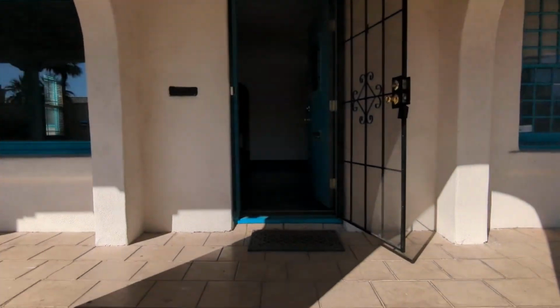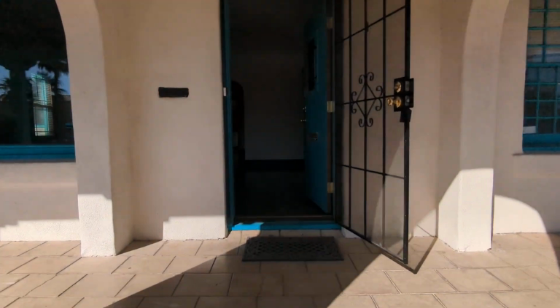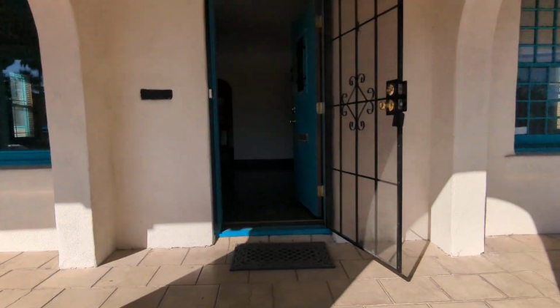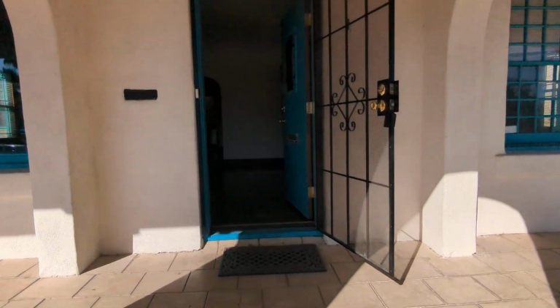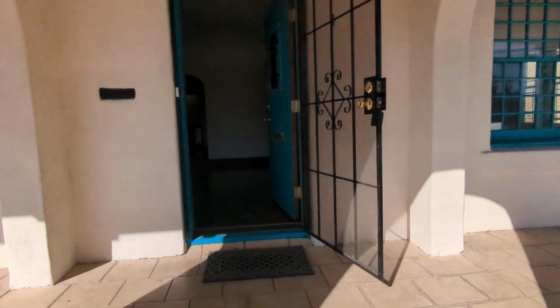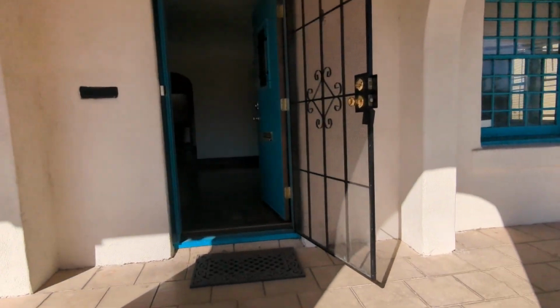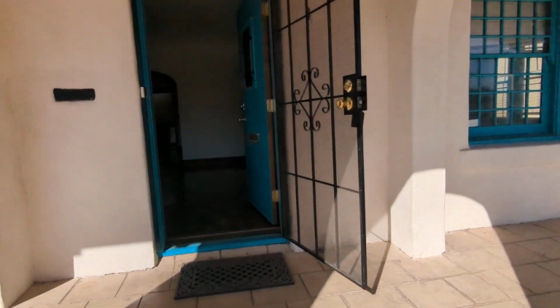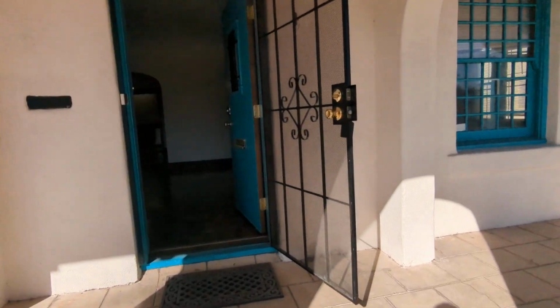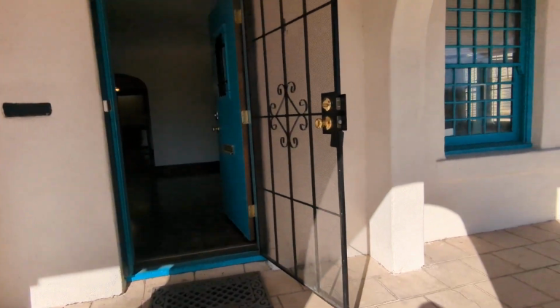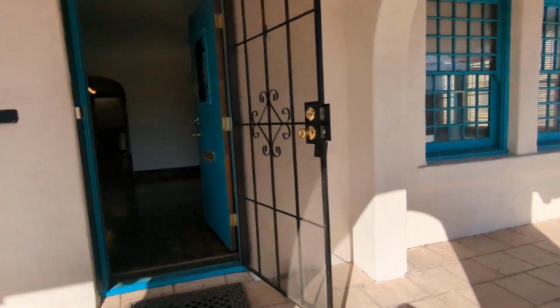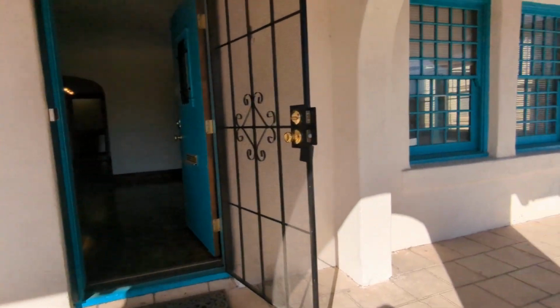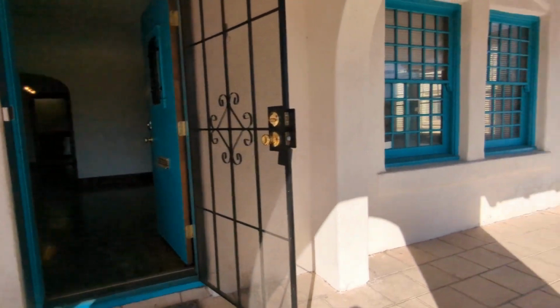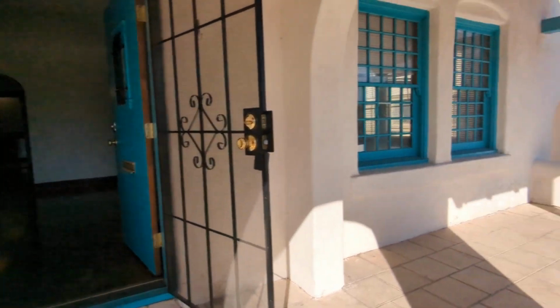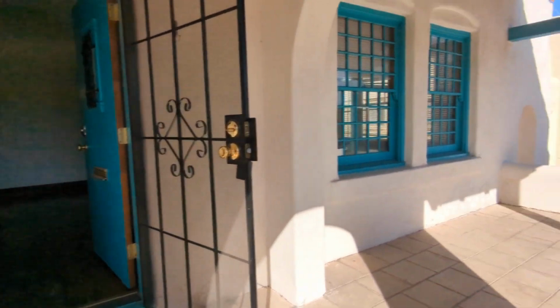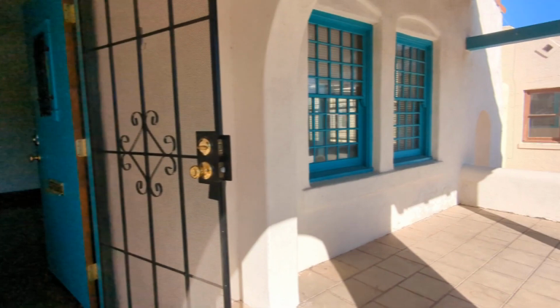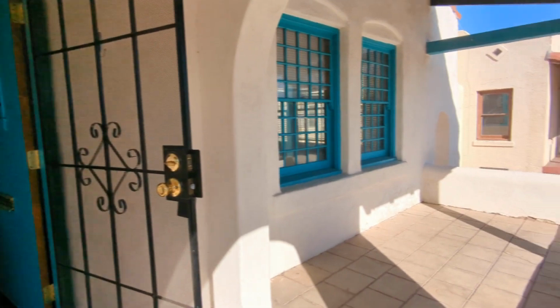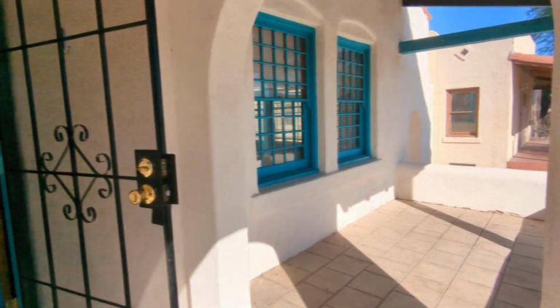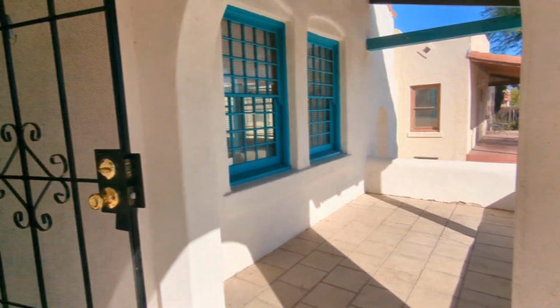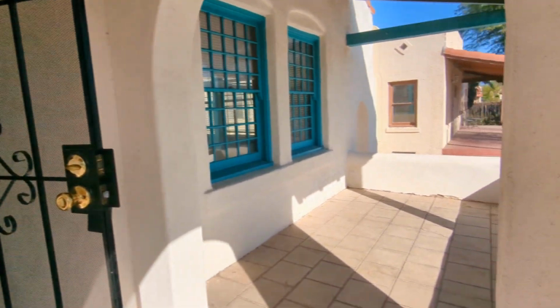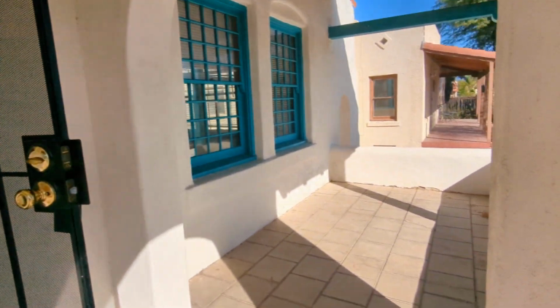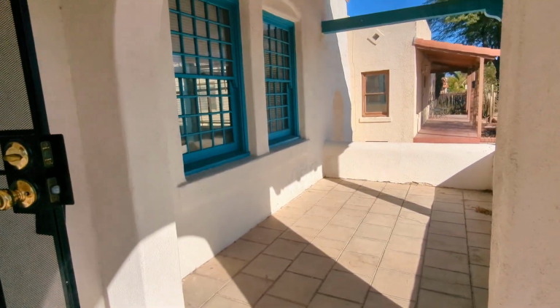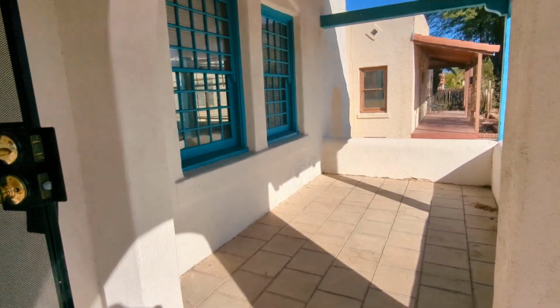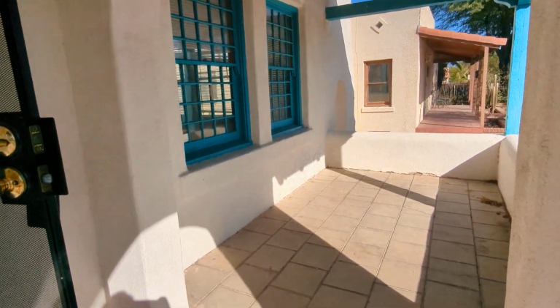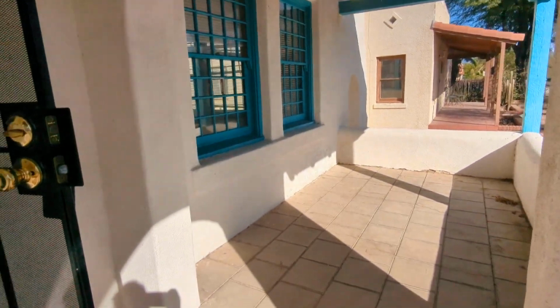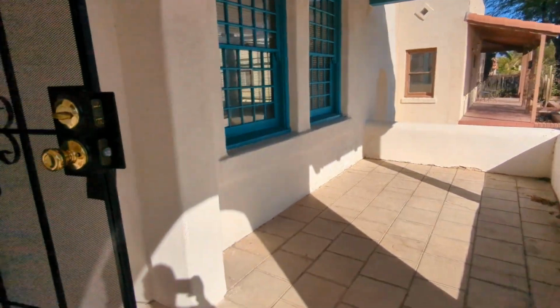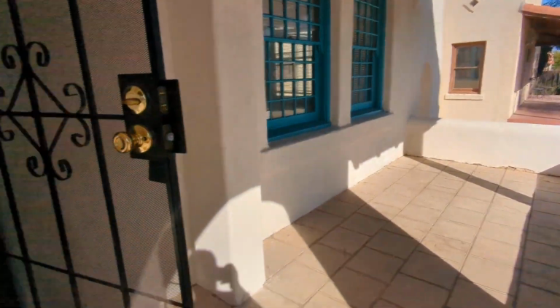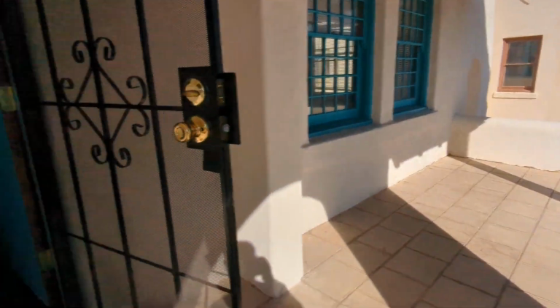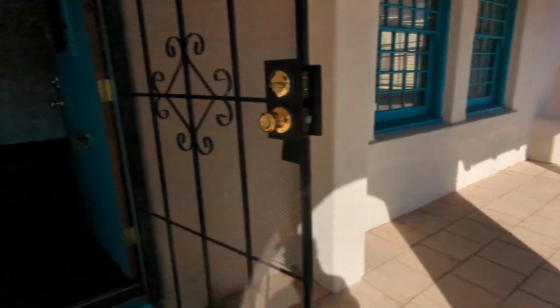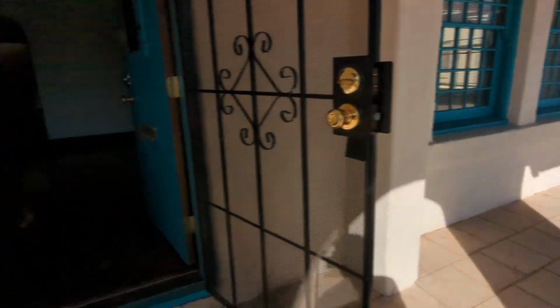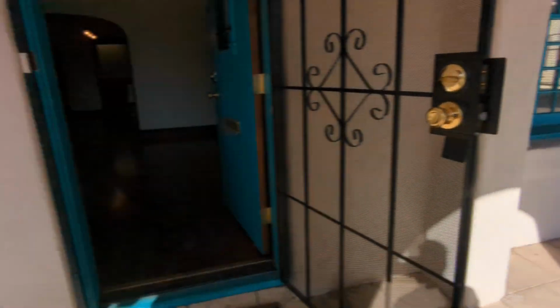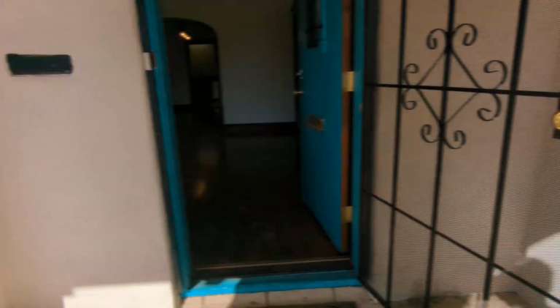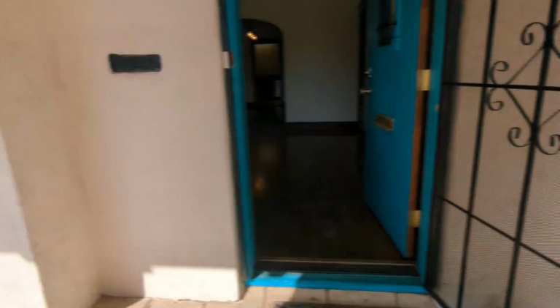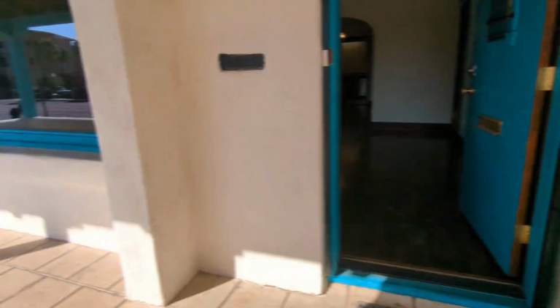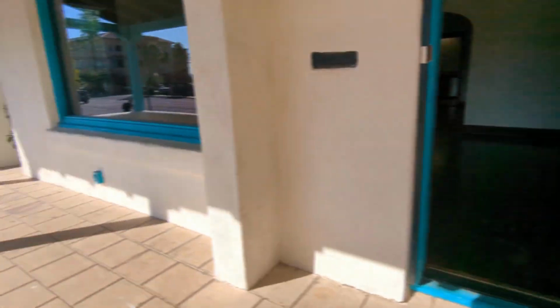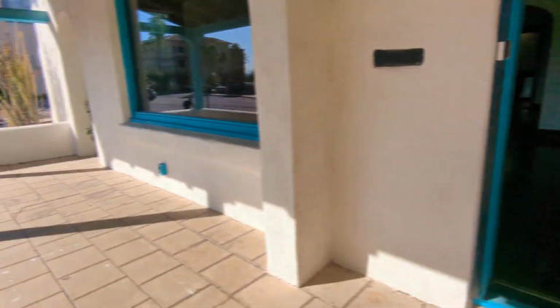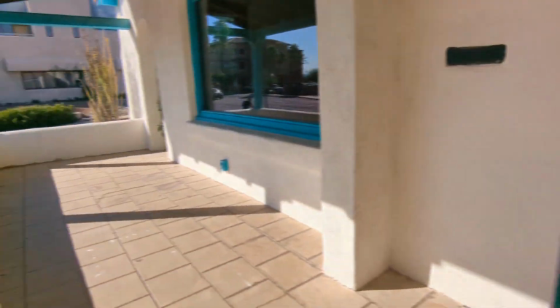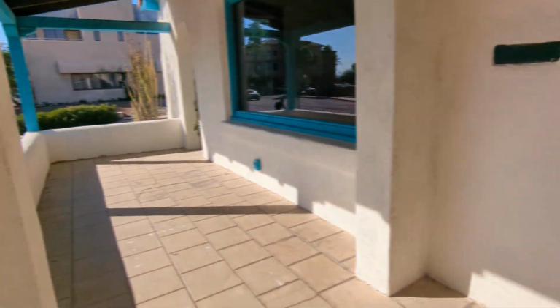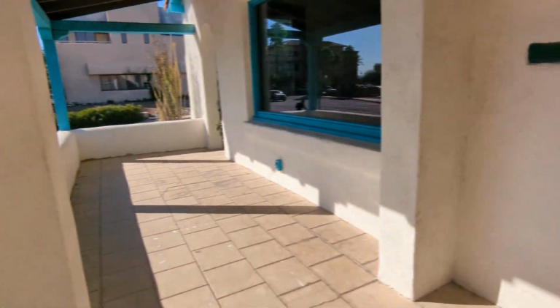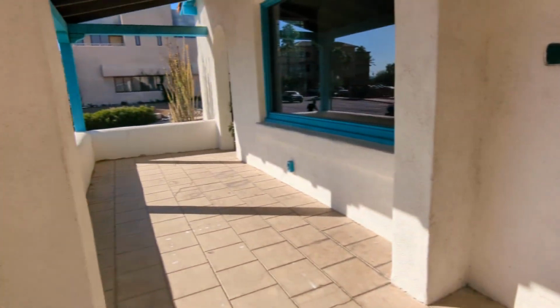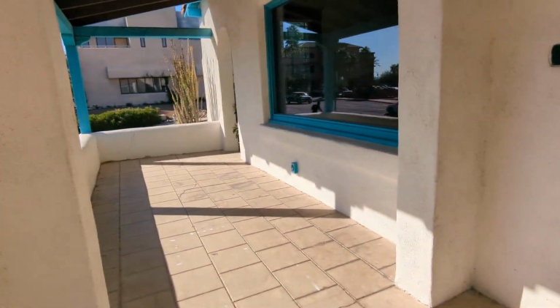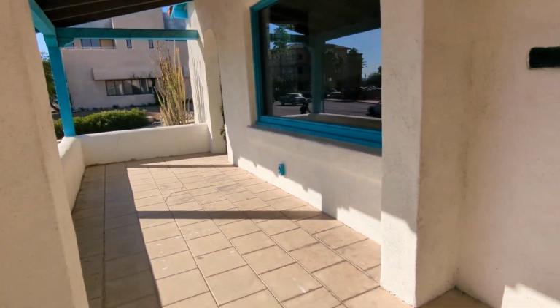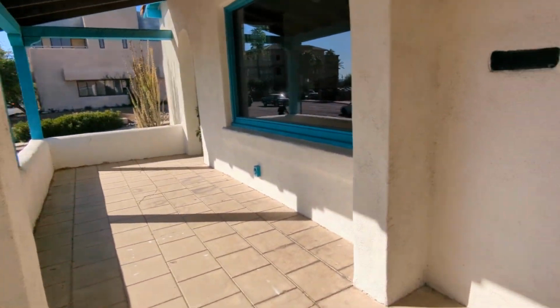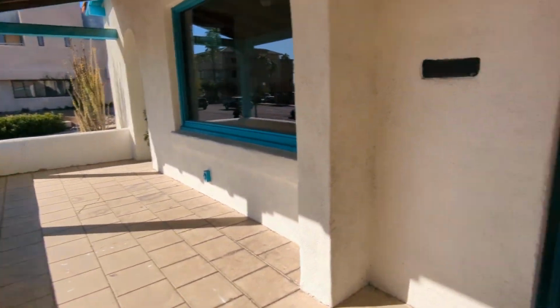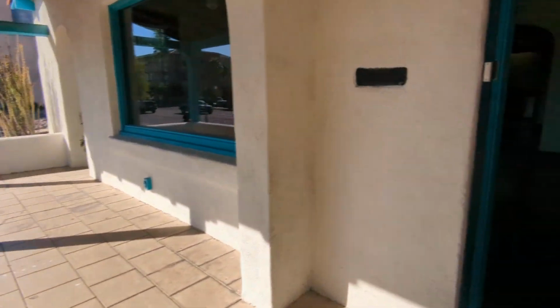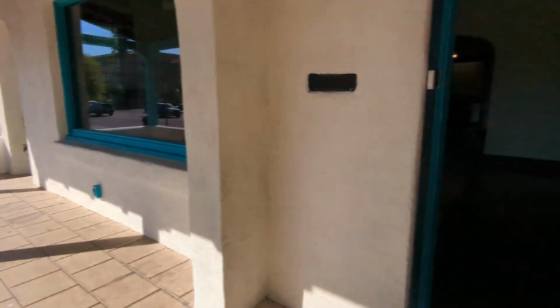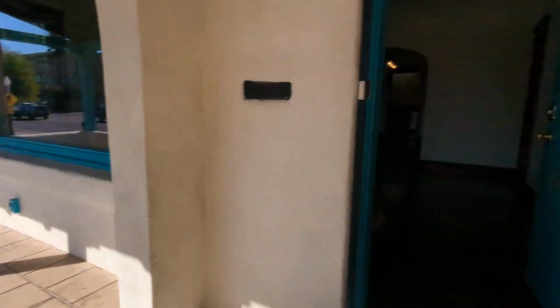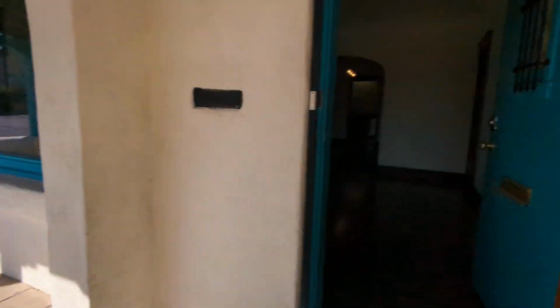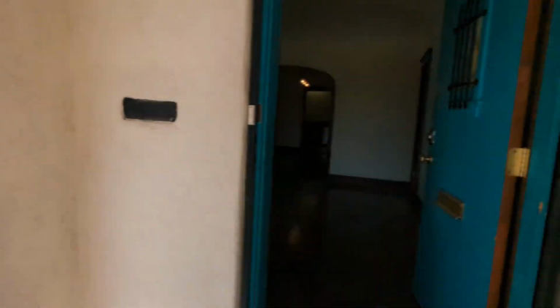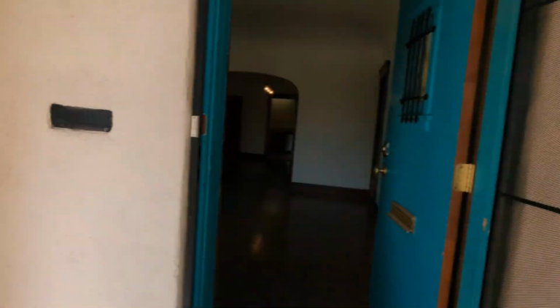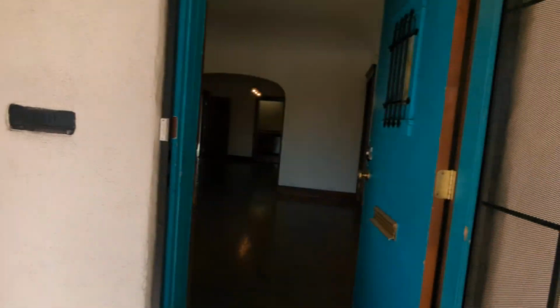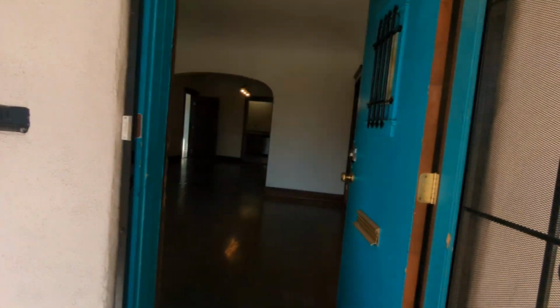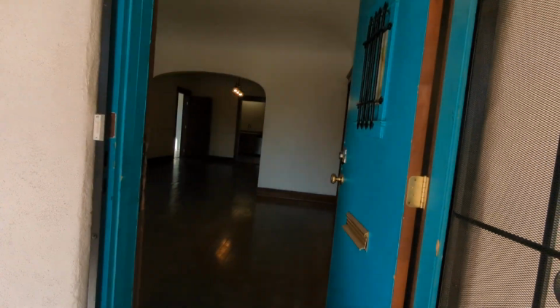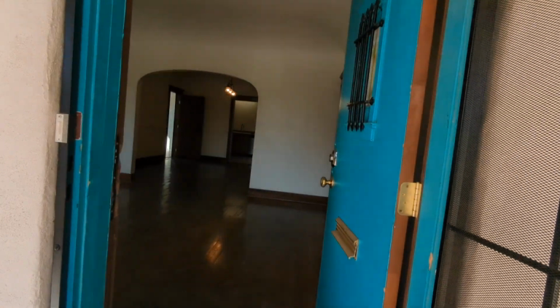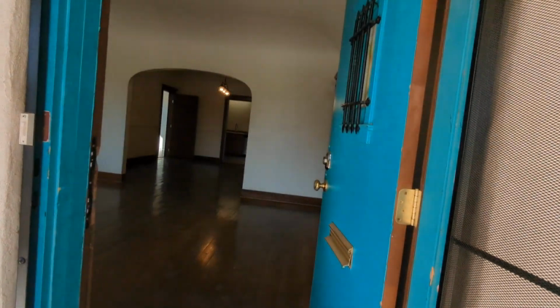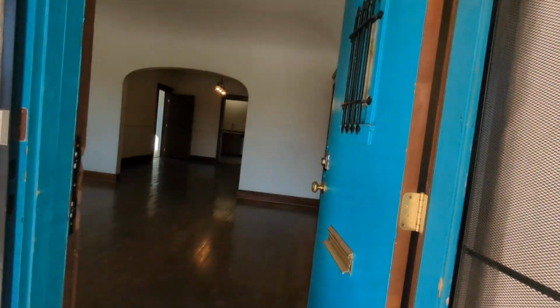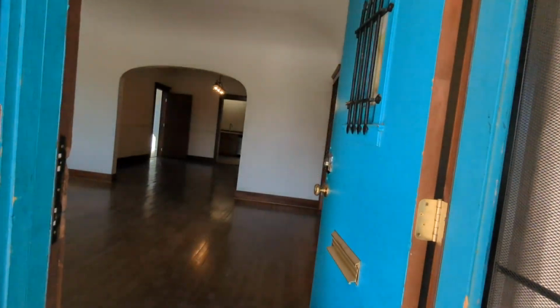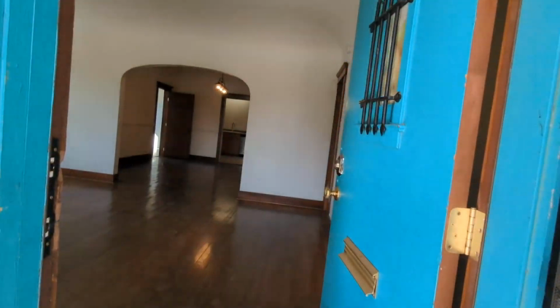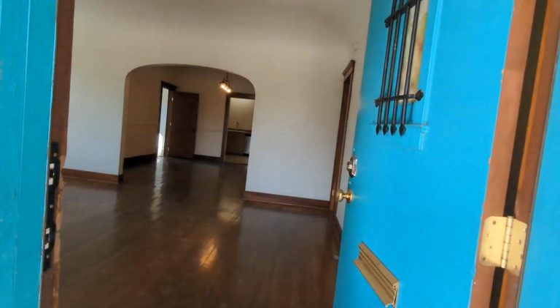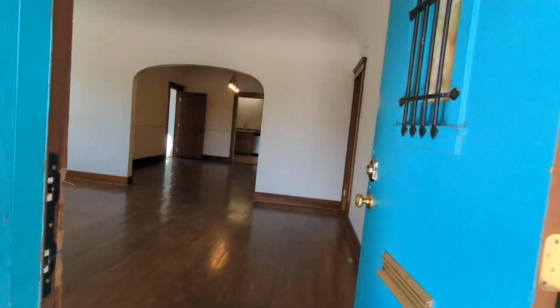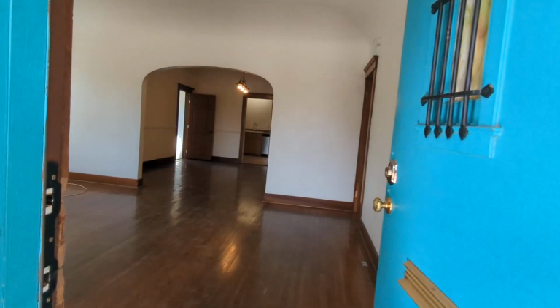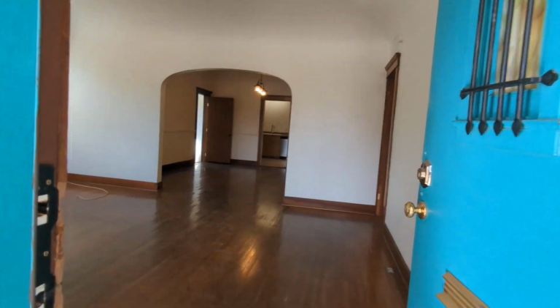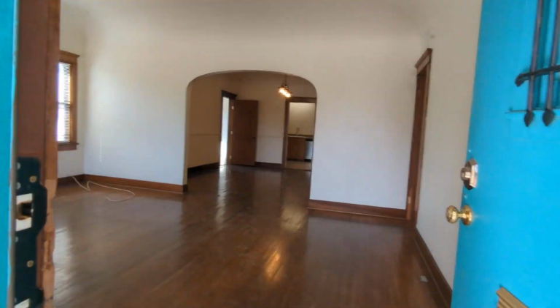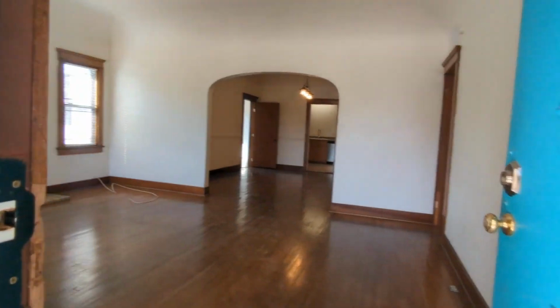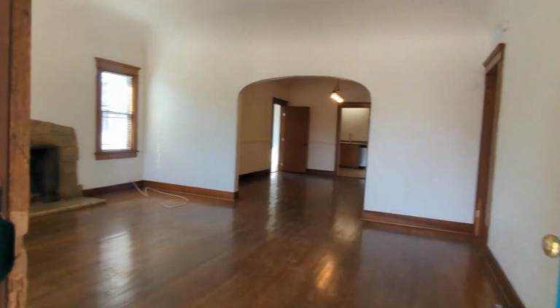Here's the front as you can see — nice front porch. And then we're gonna go right in.